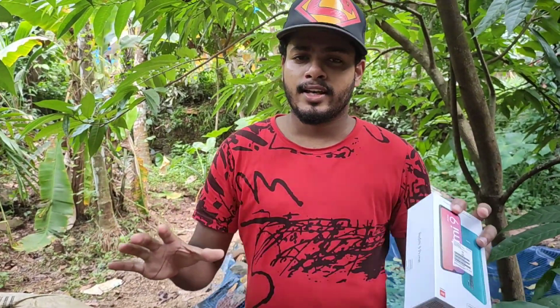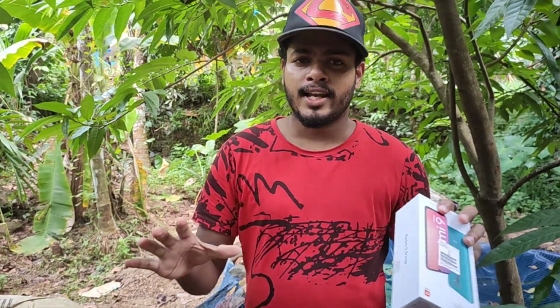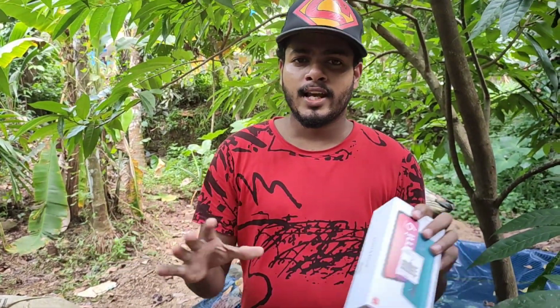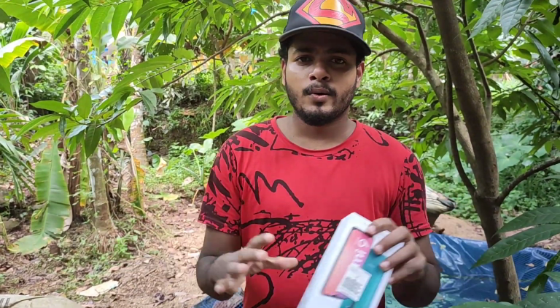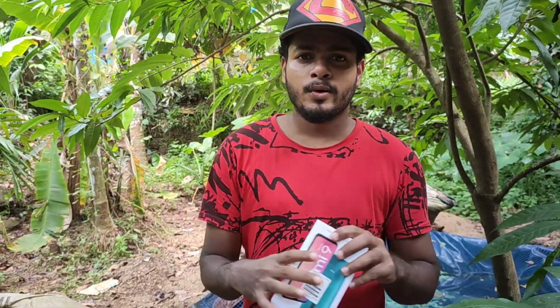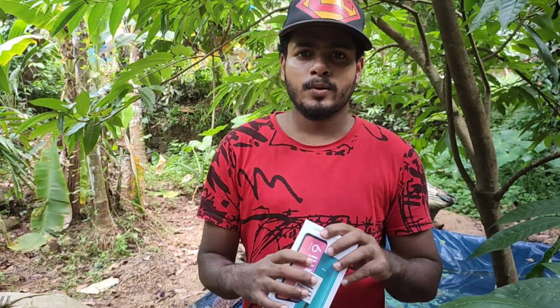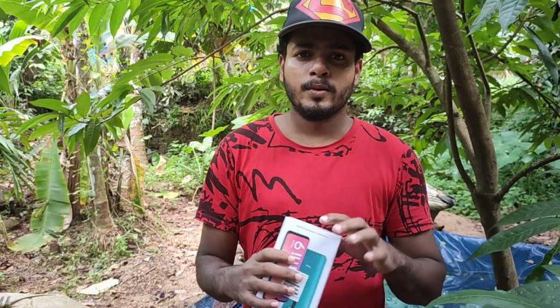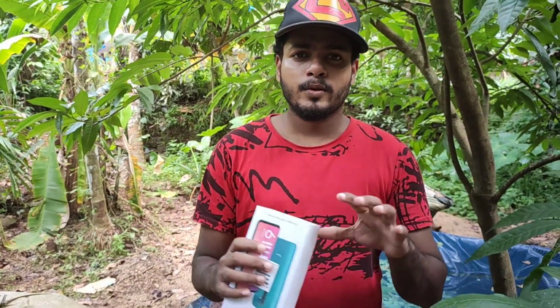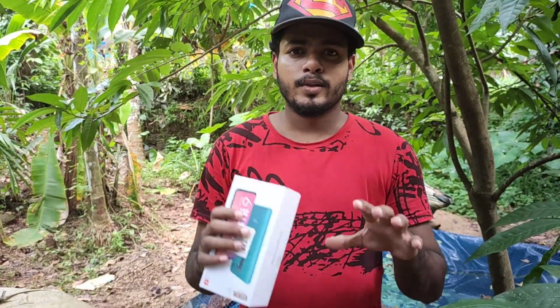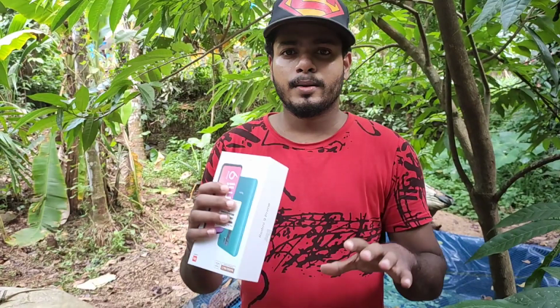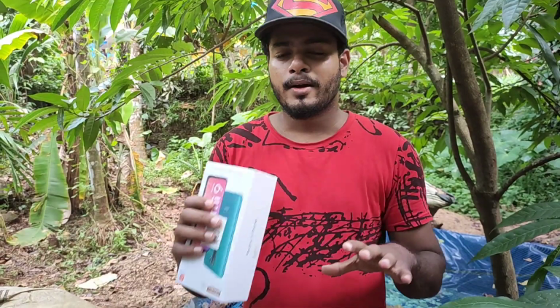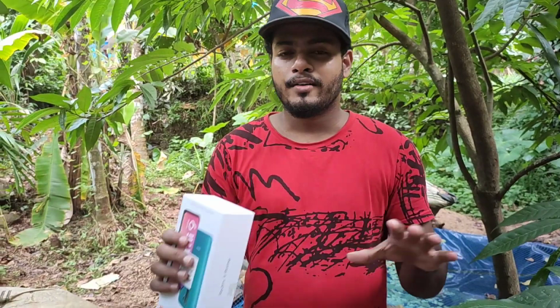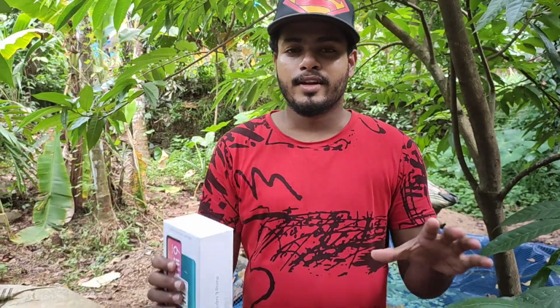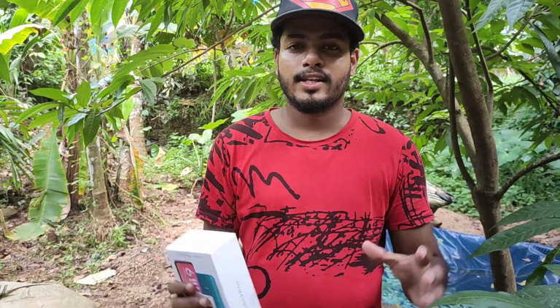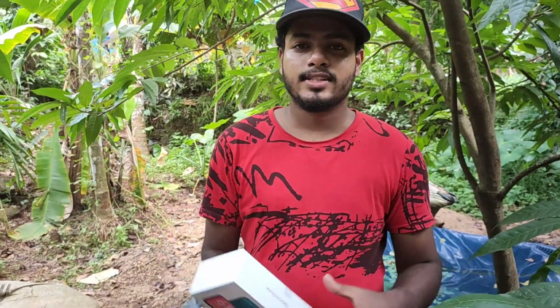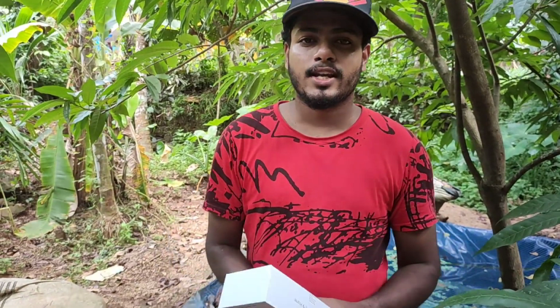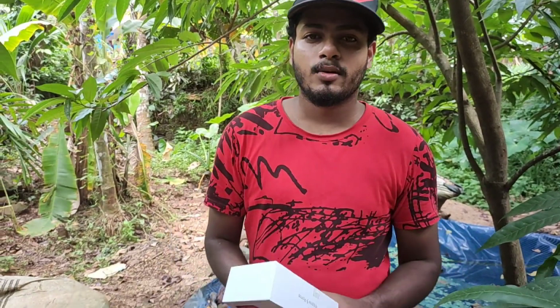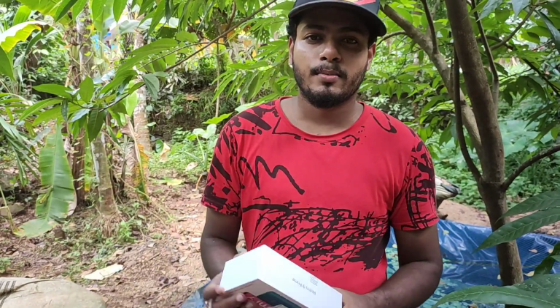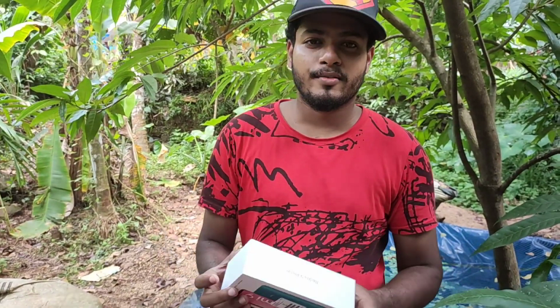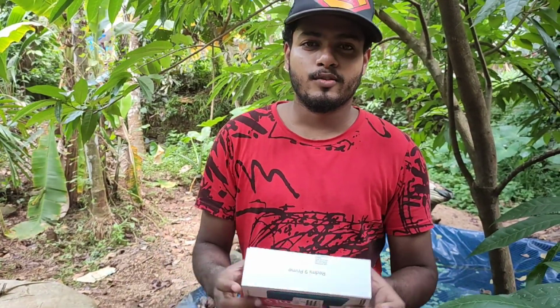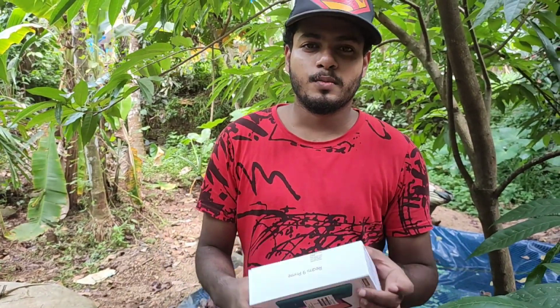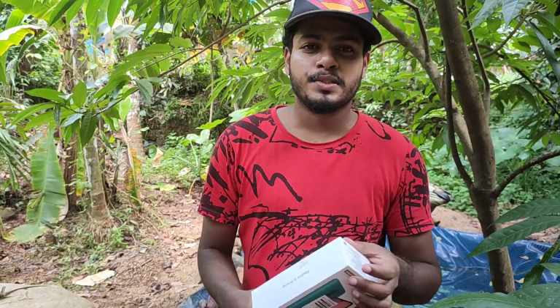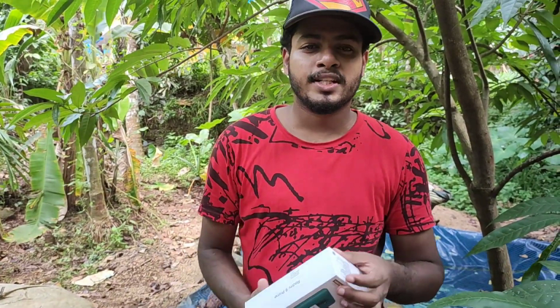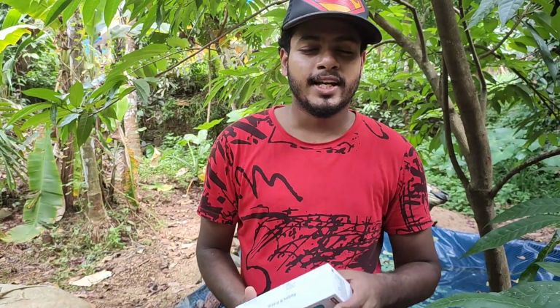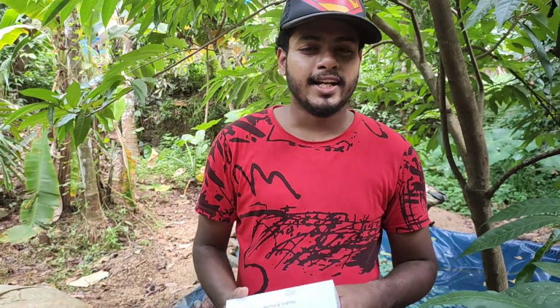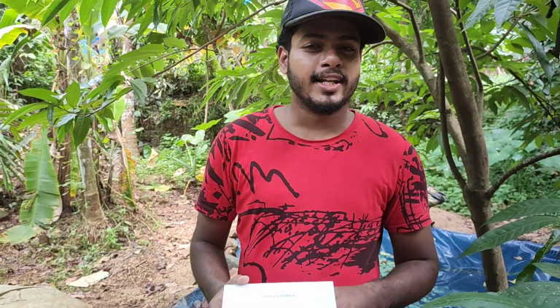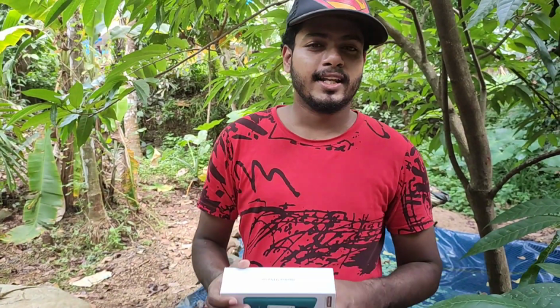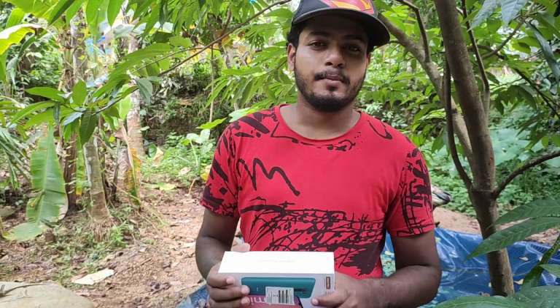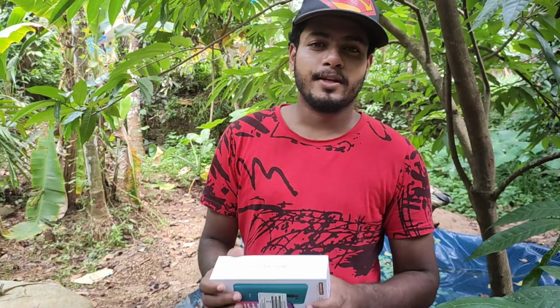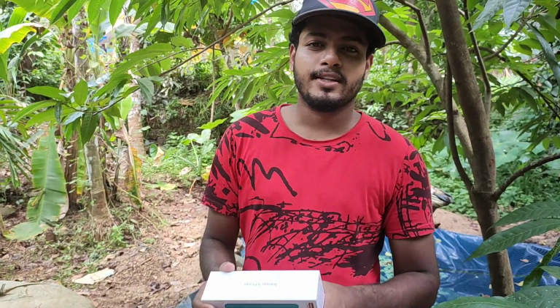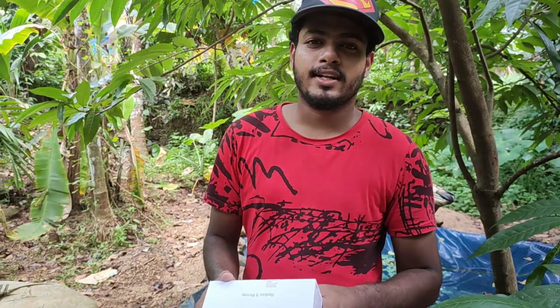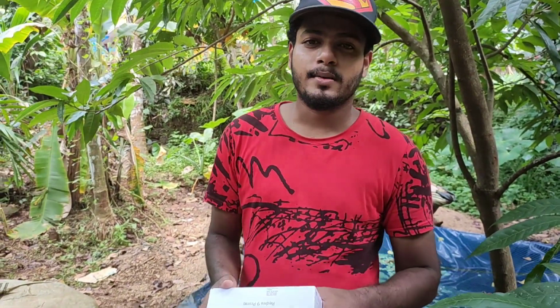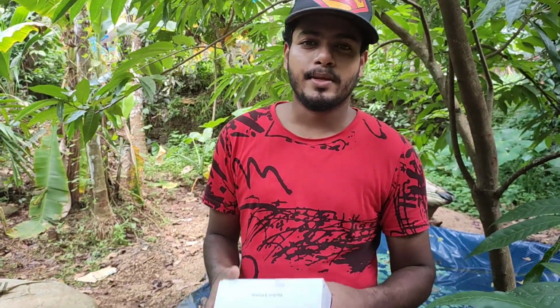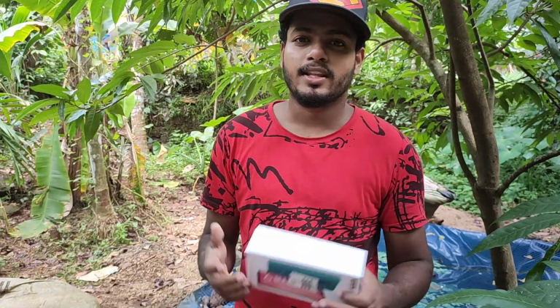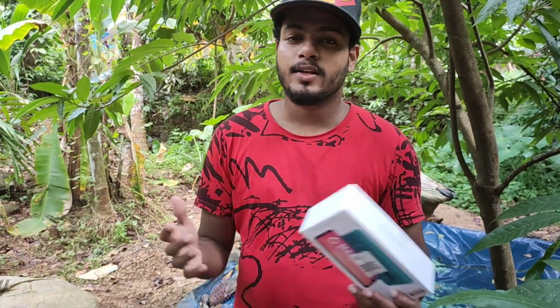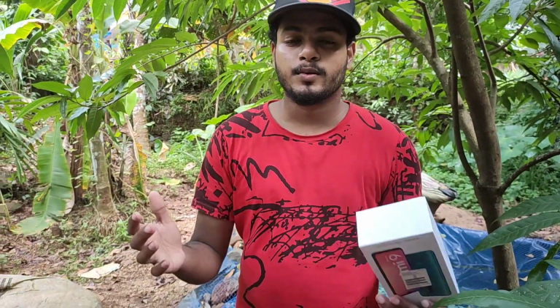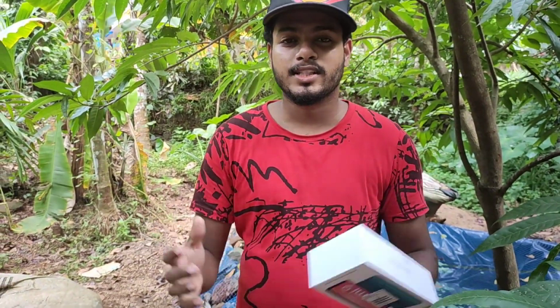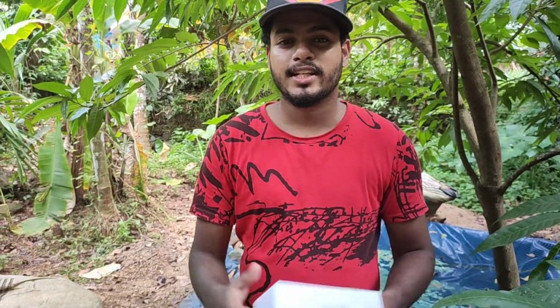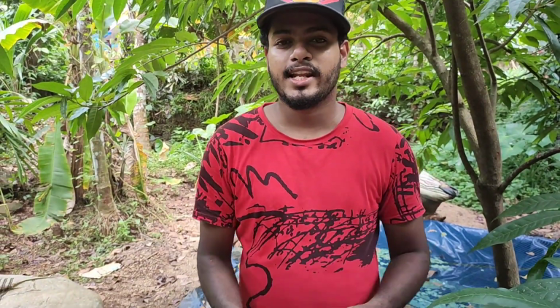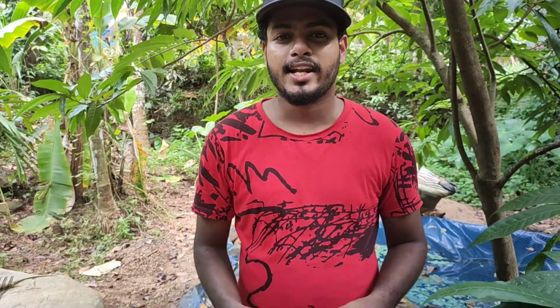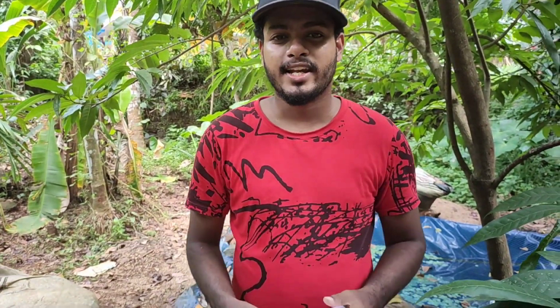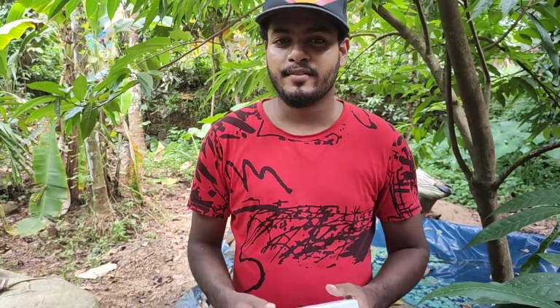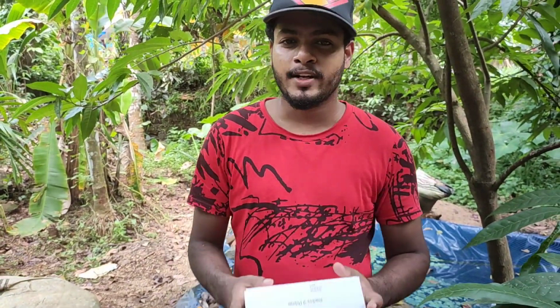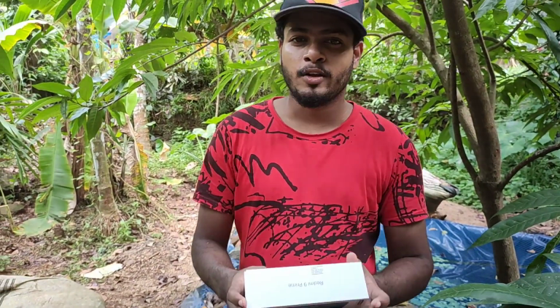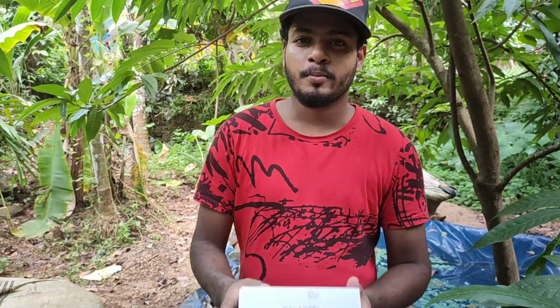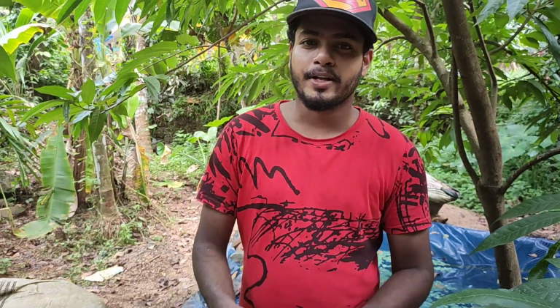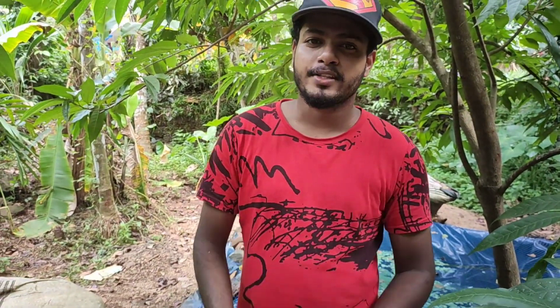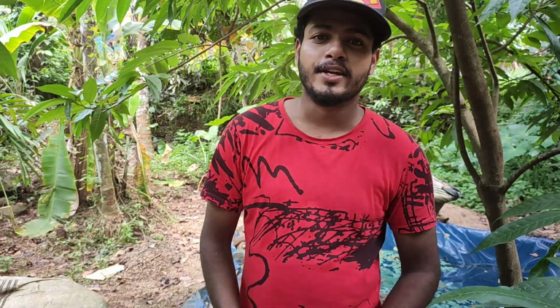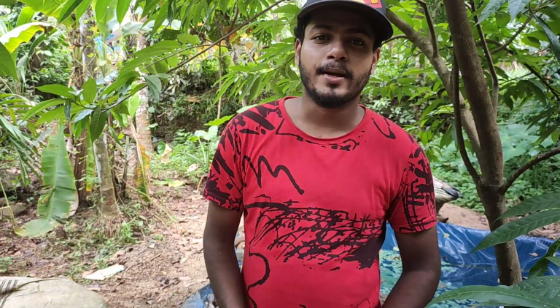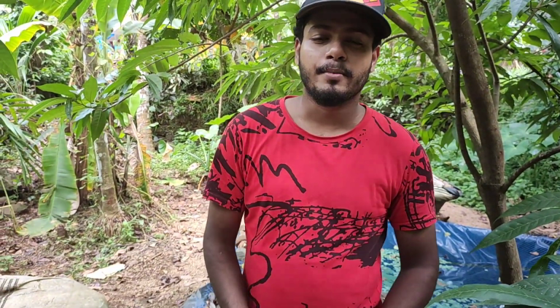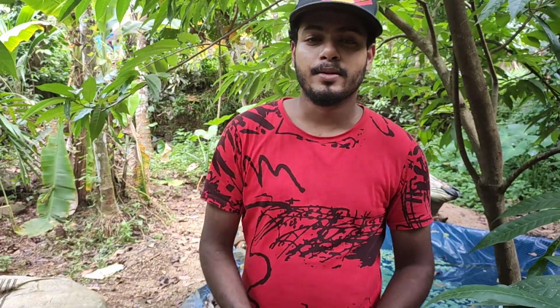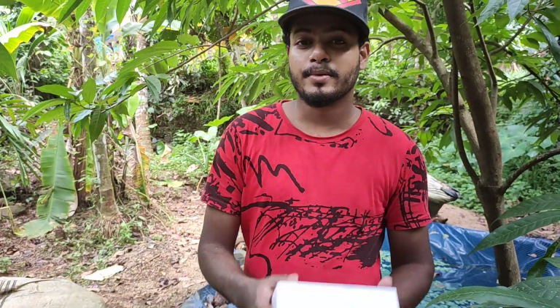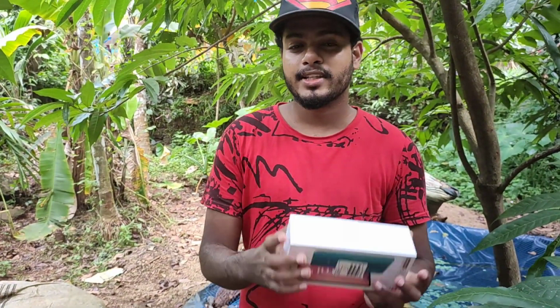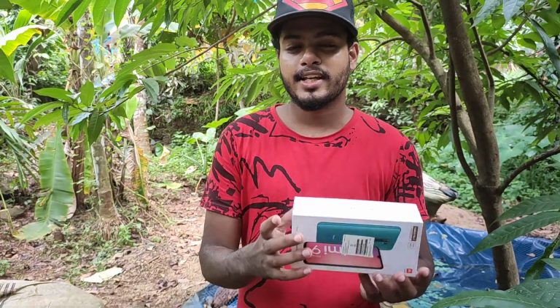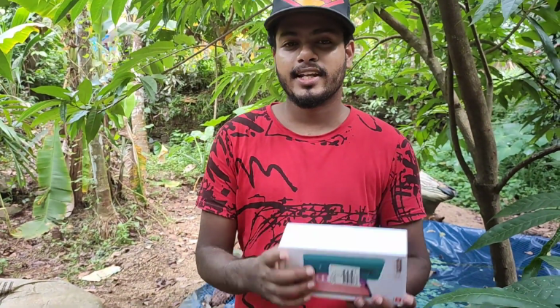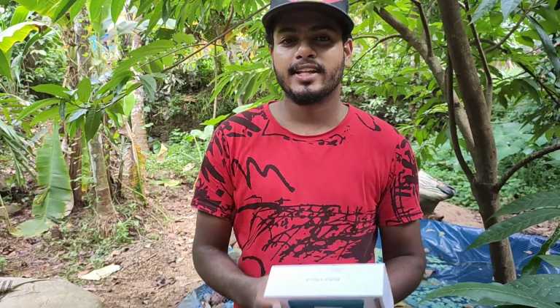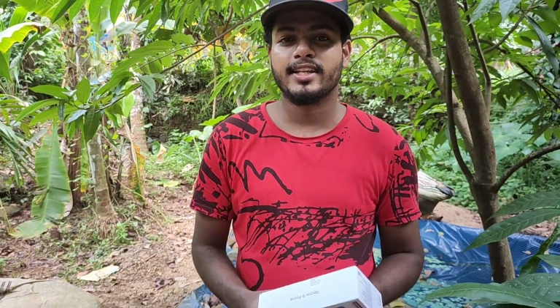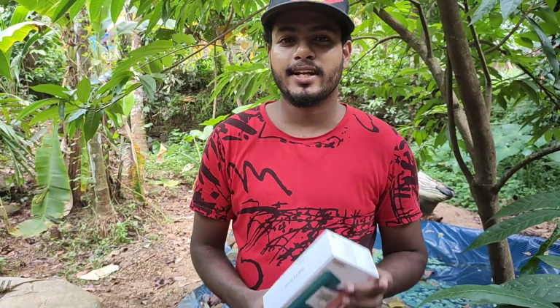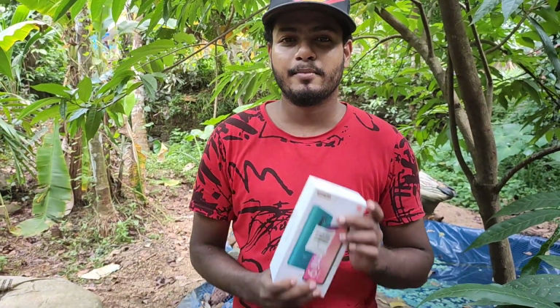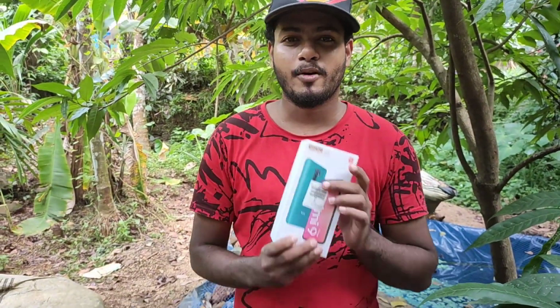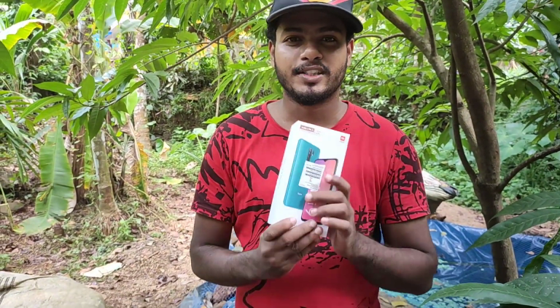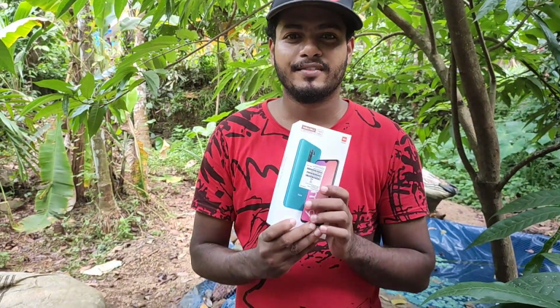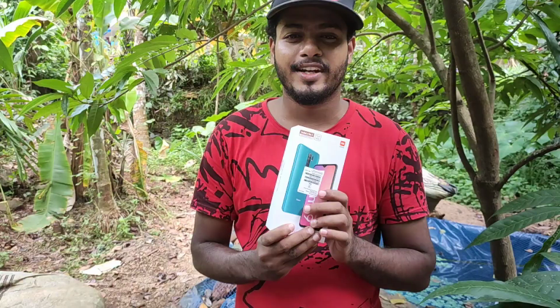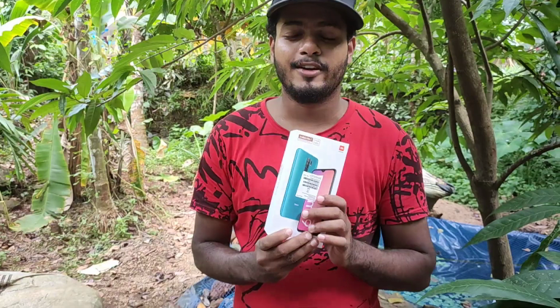I'm going to tell you about the details in this video. I'm going to tell you about the unboxing video.